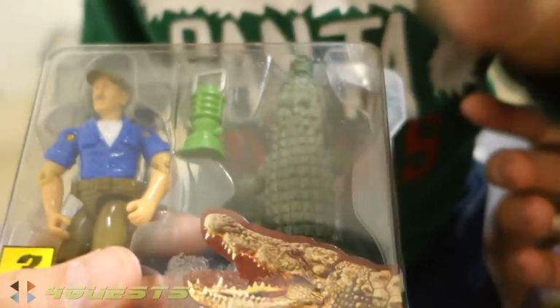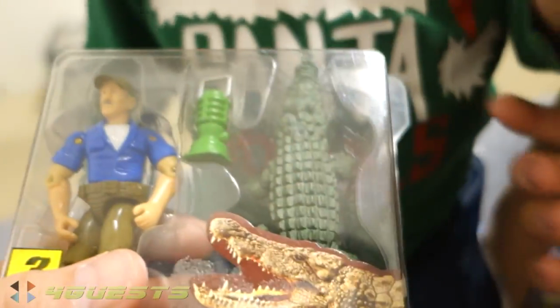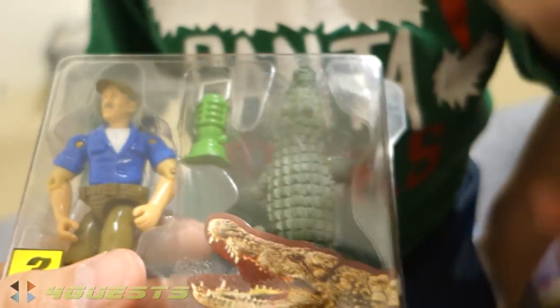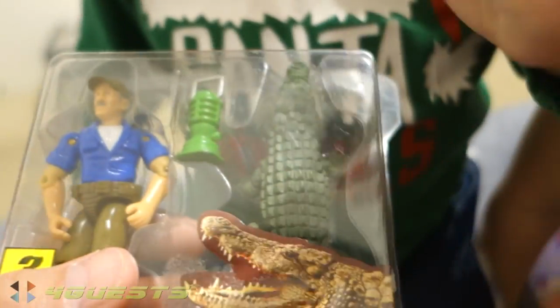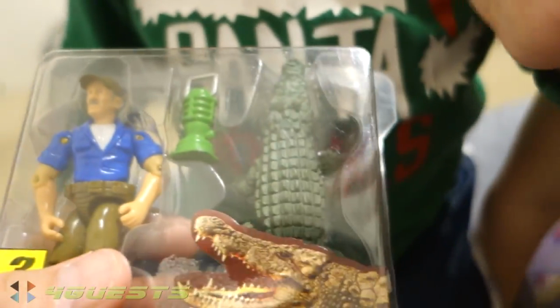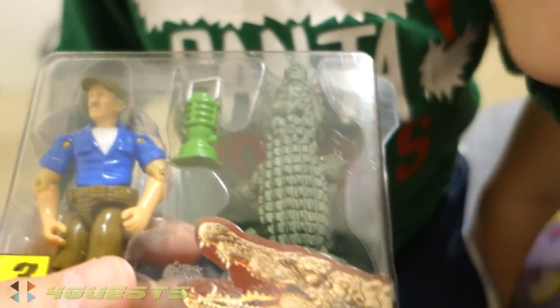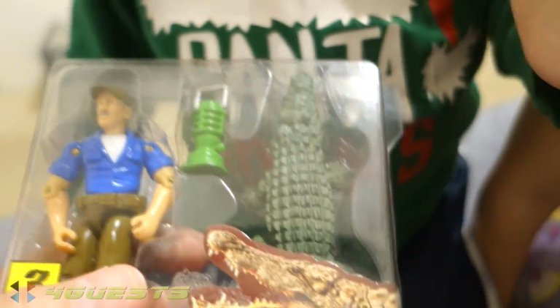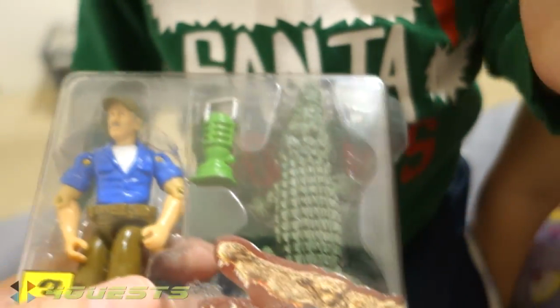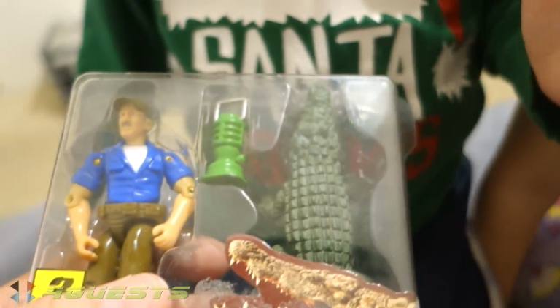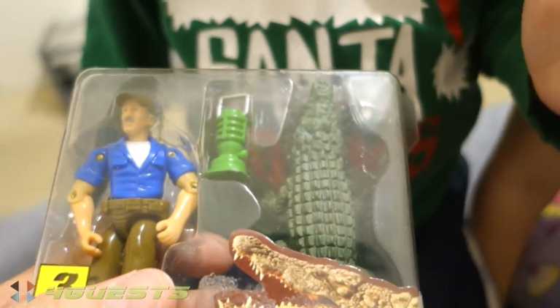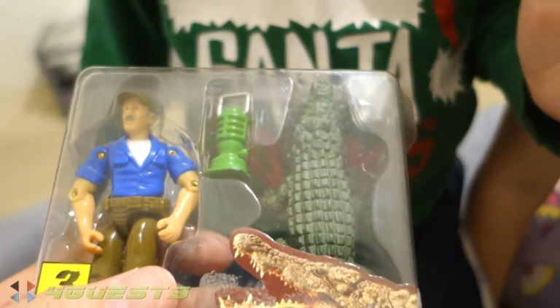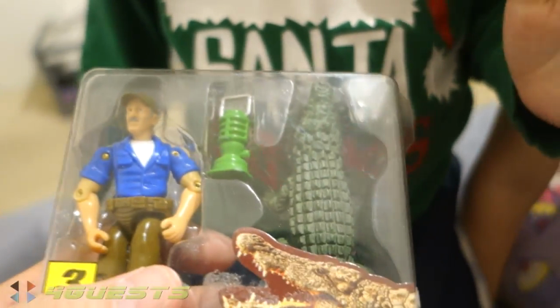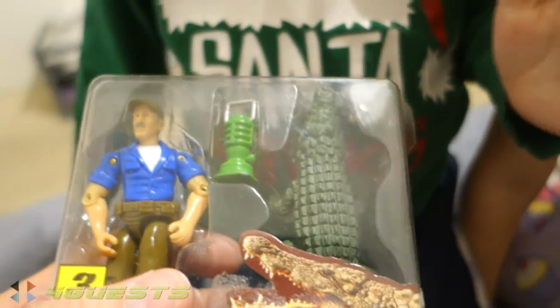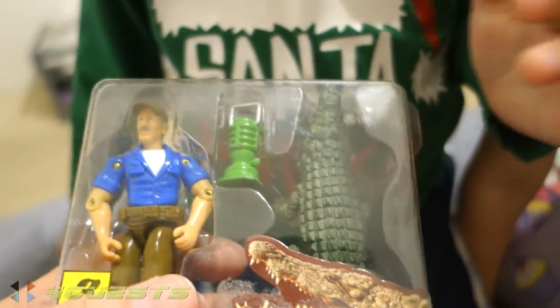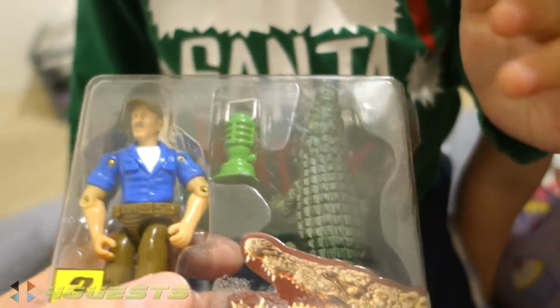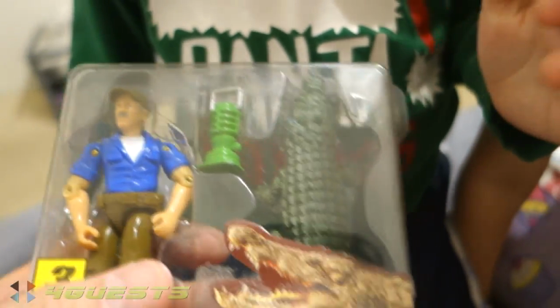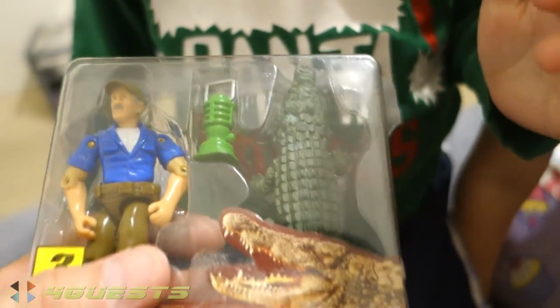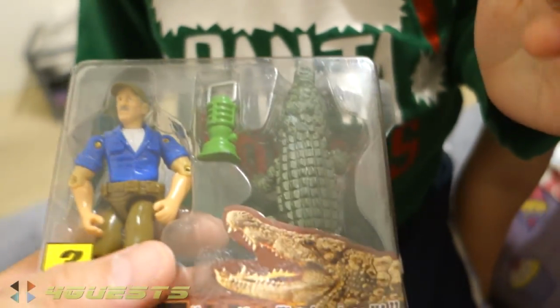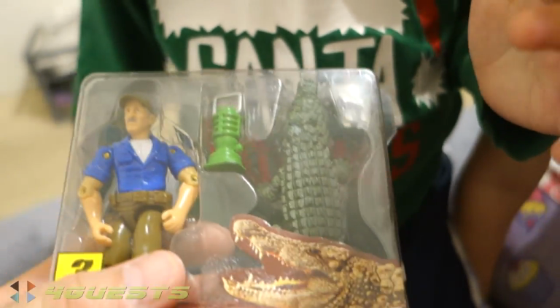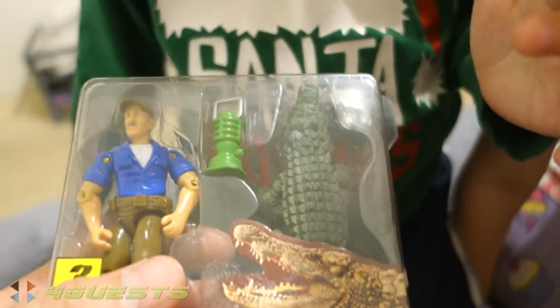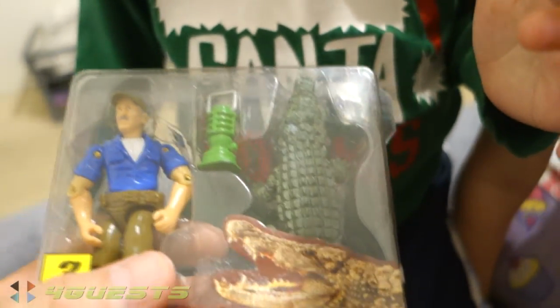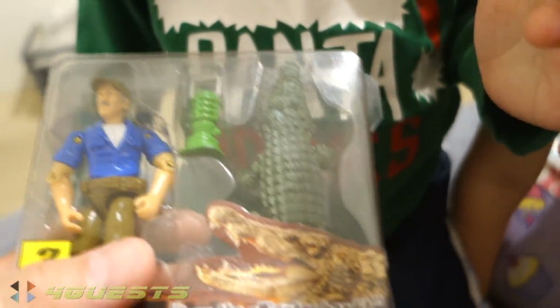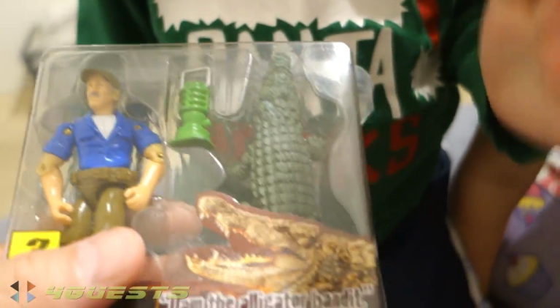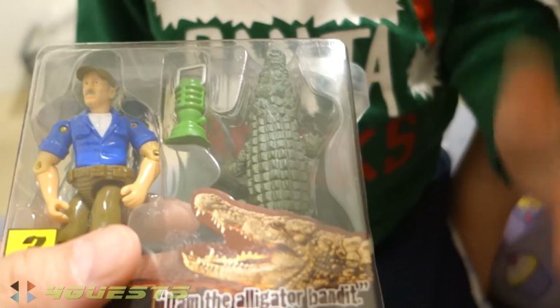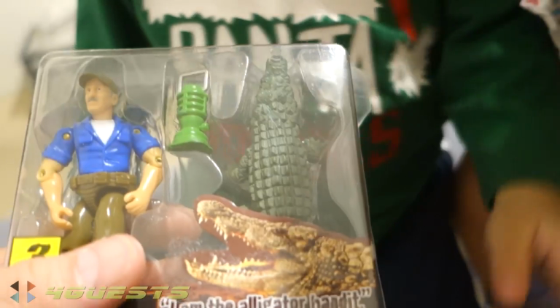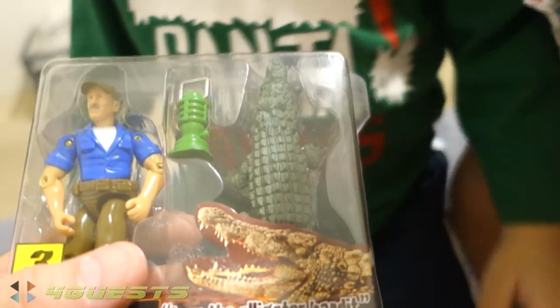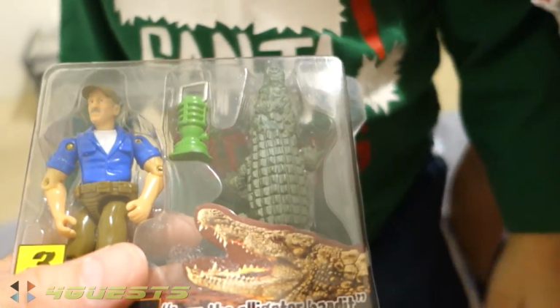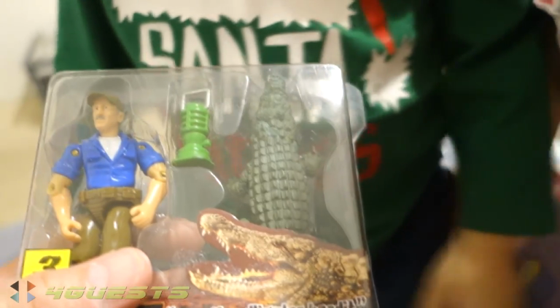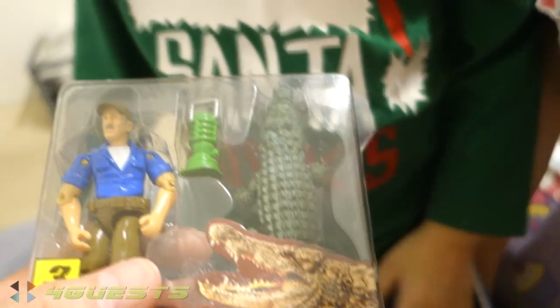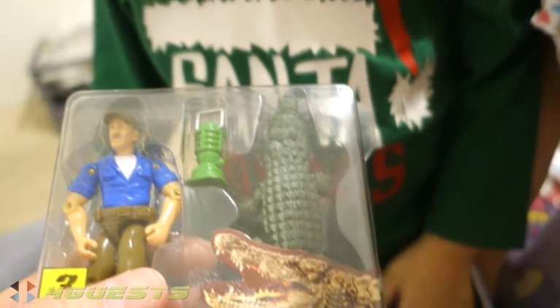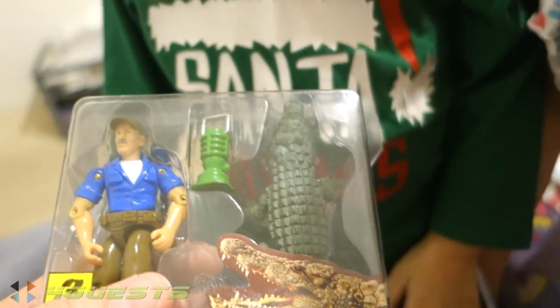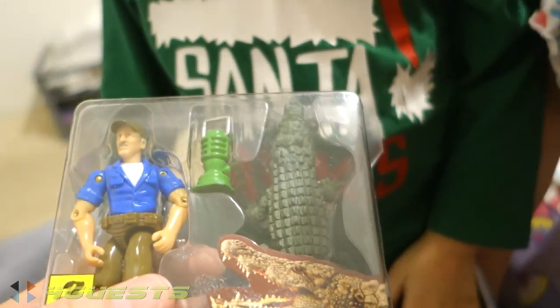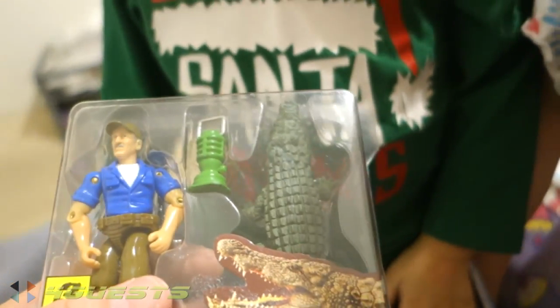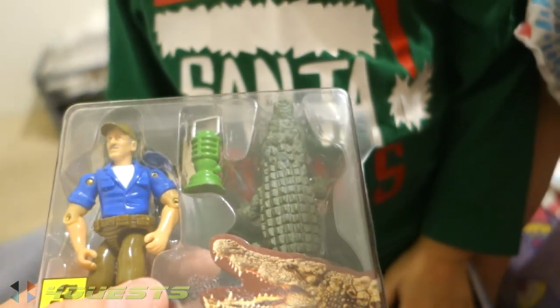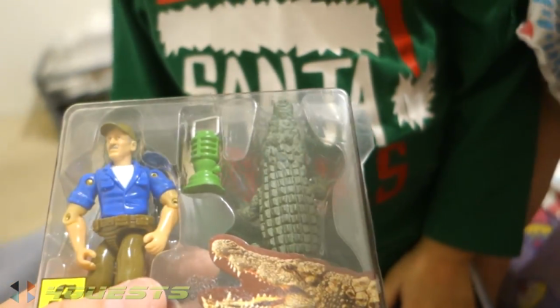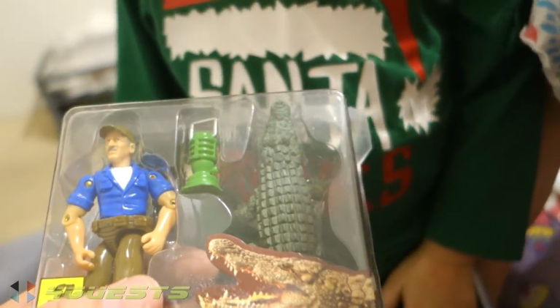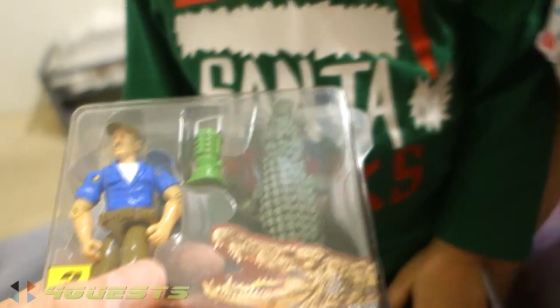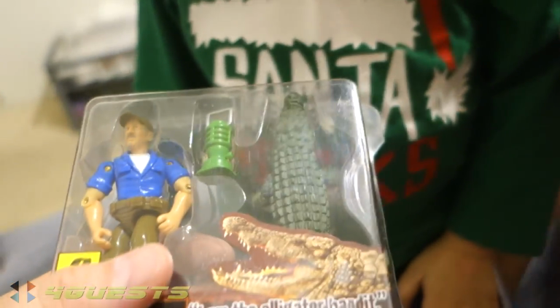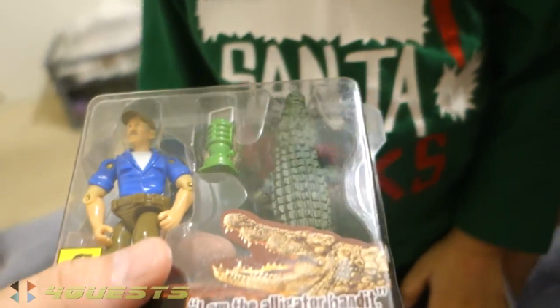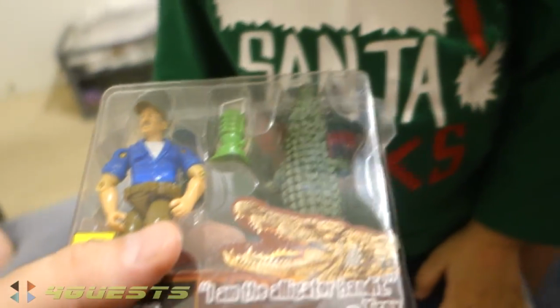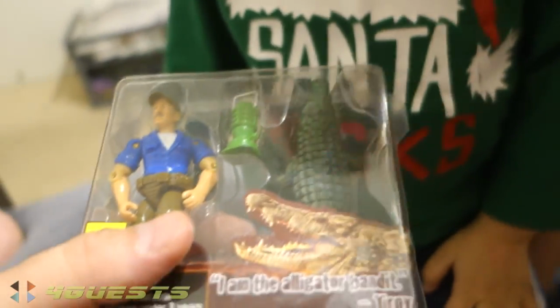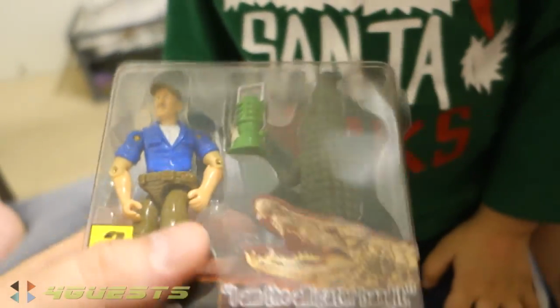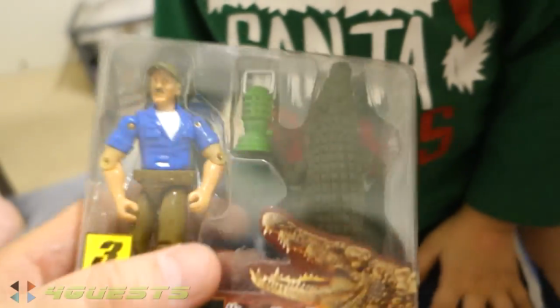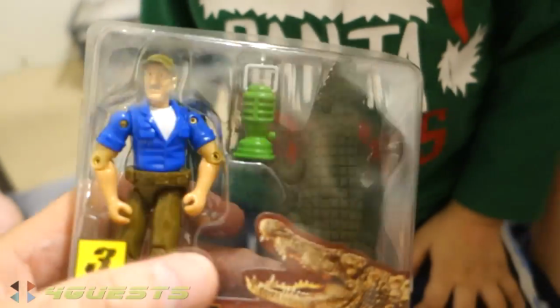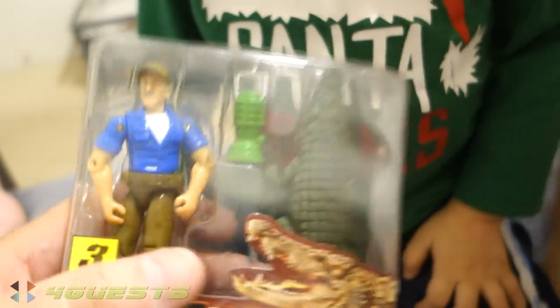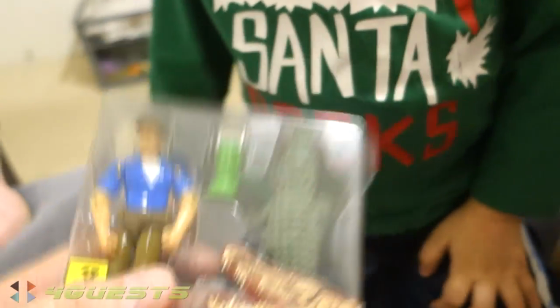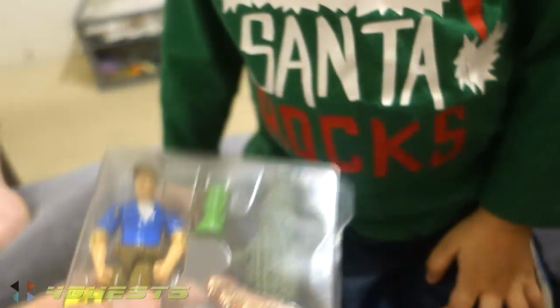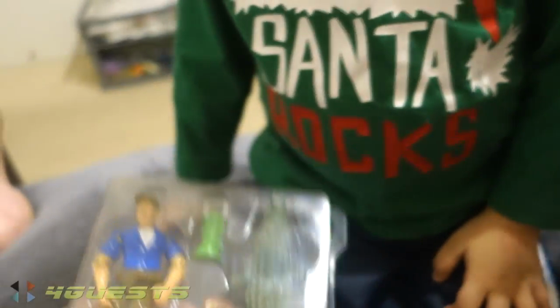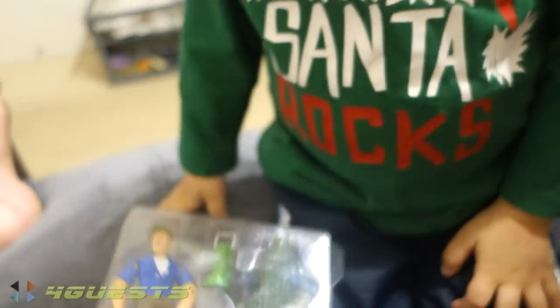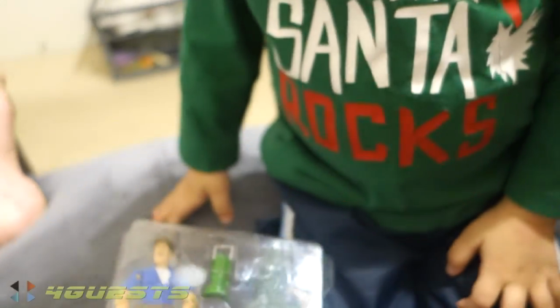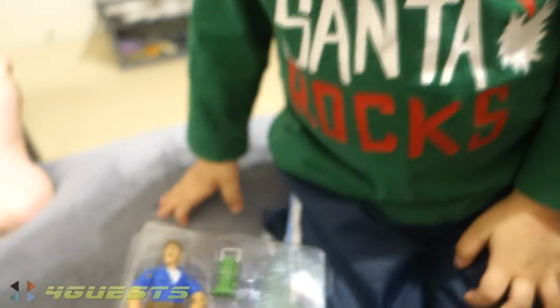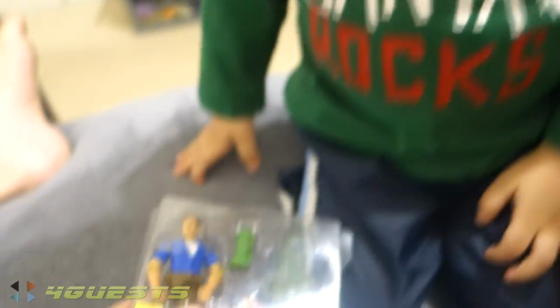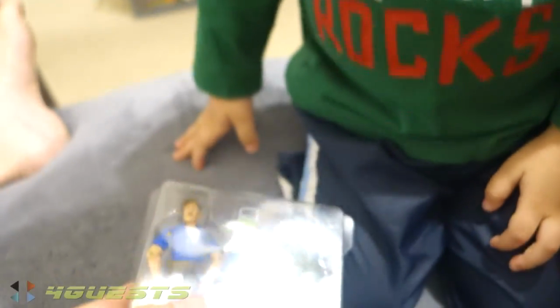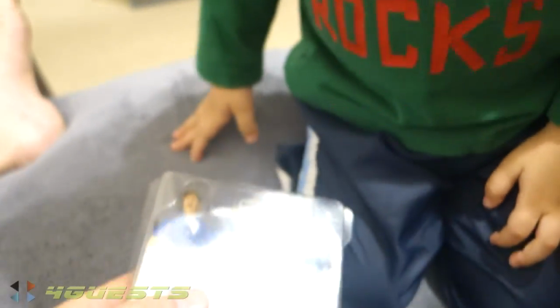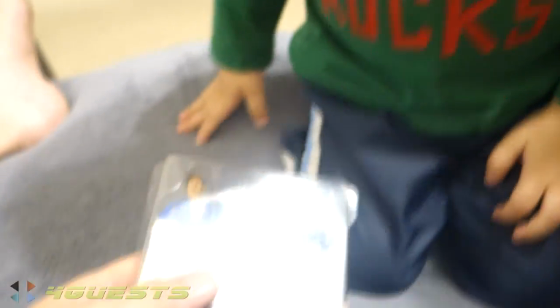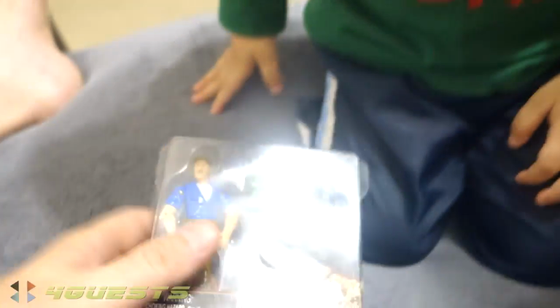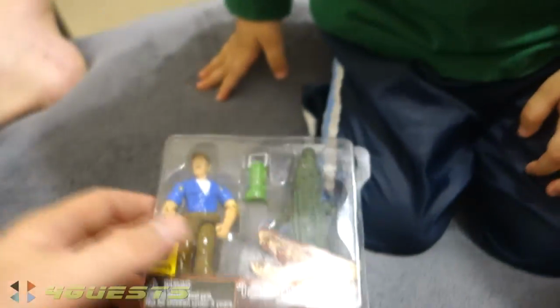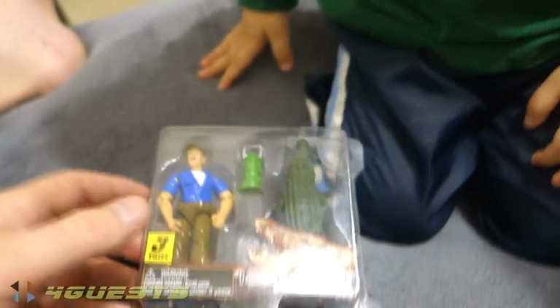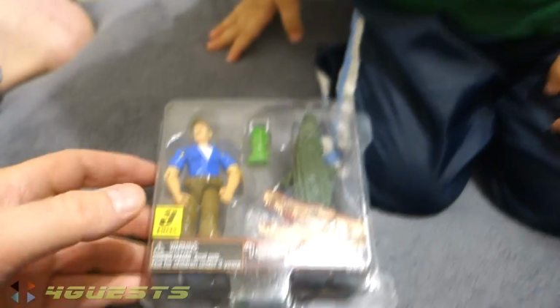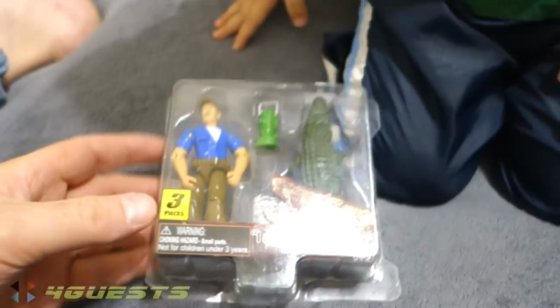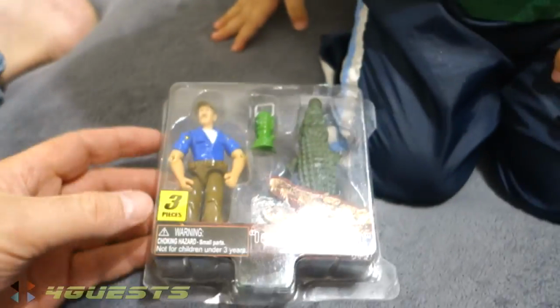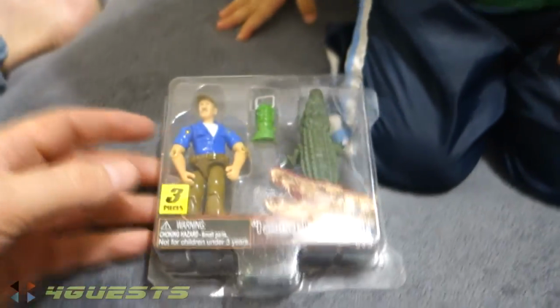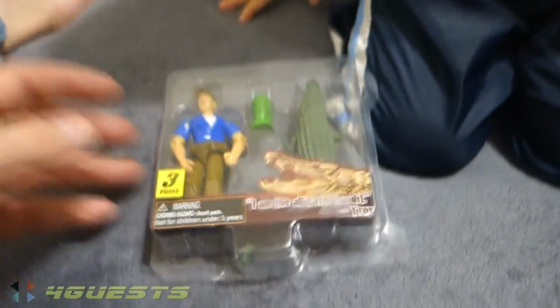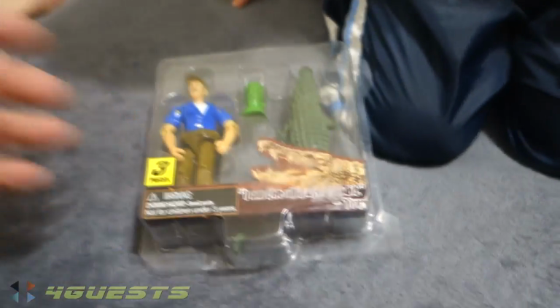Goodbye Troy Landry, goodbye lantern, goodbye alligator. Bye bye alligator.